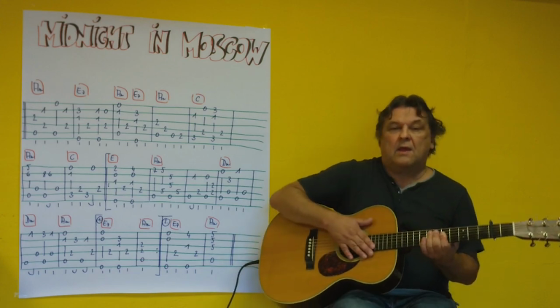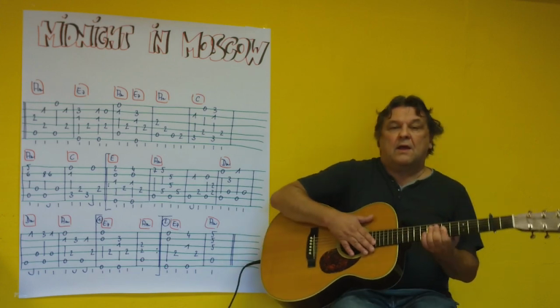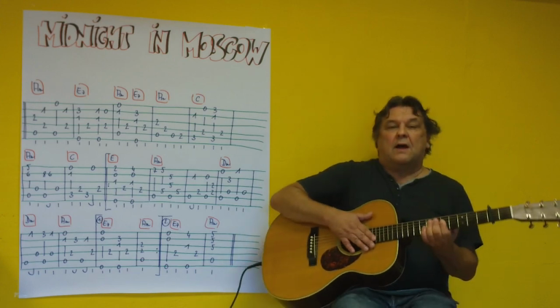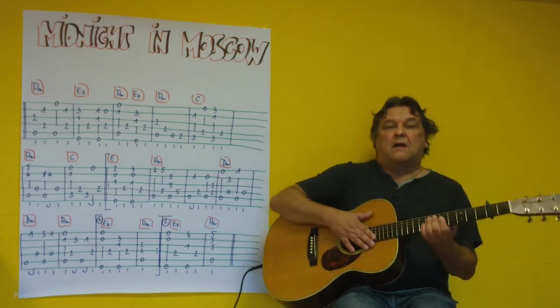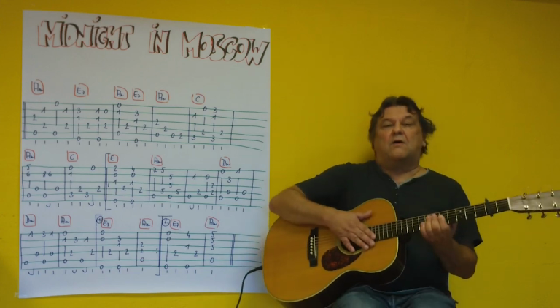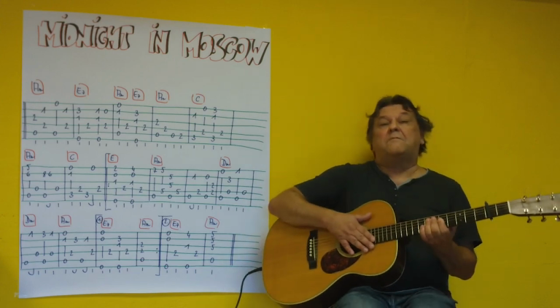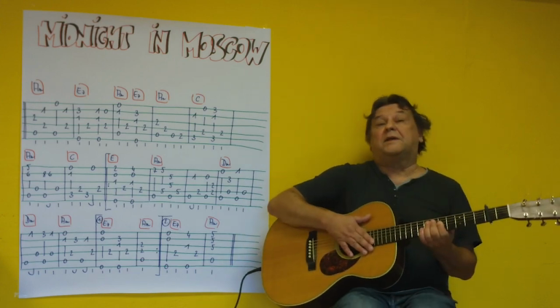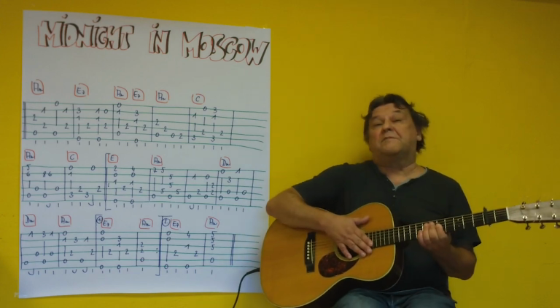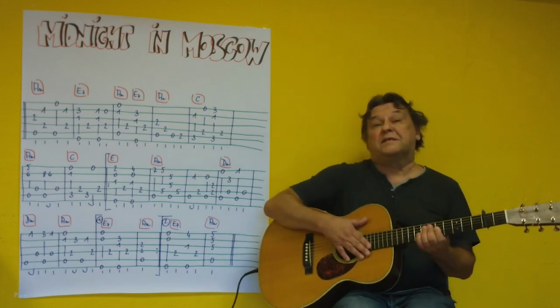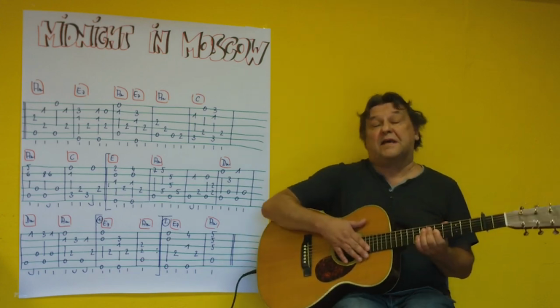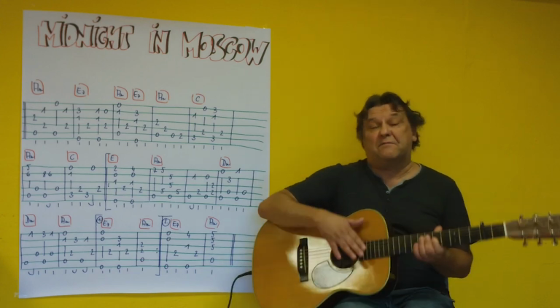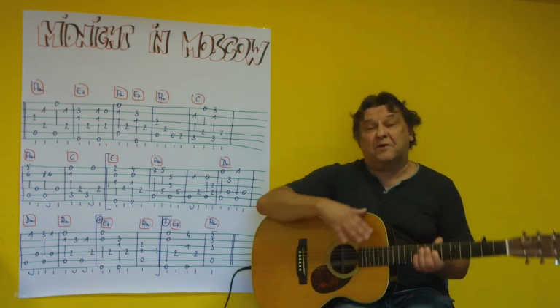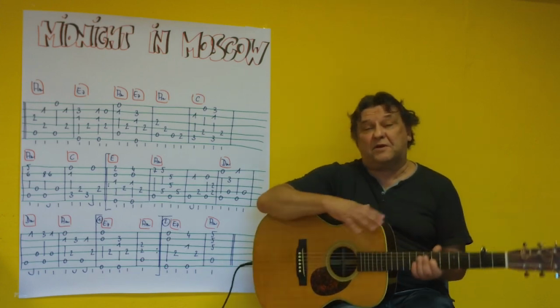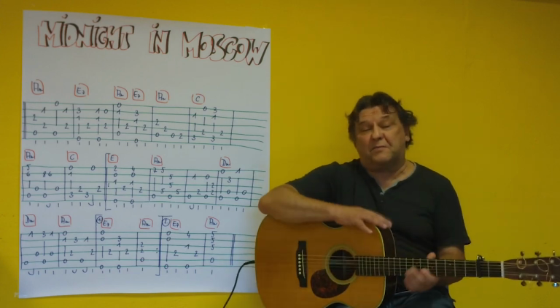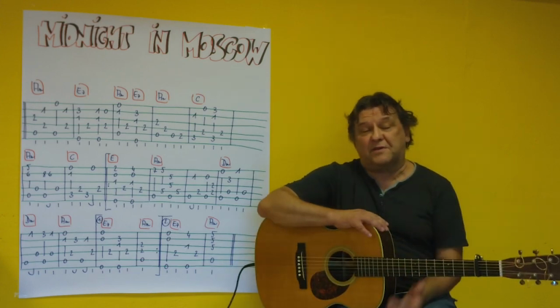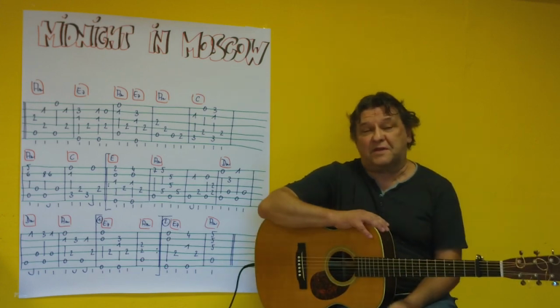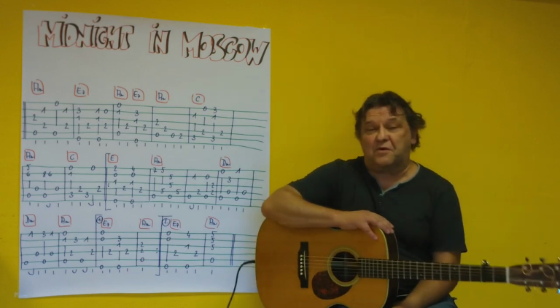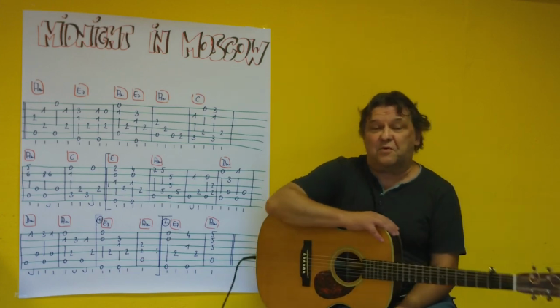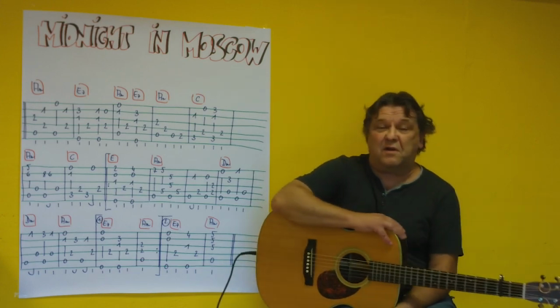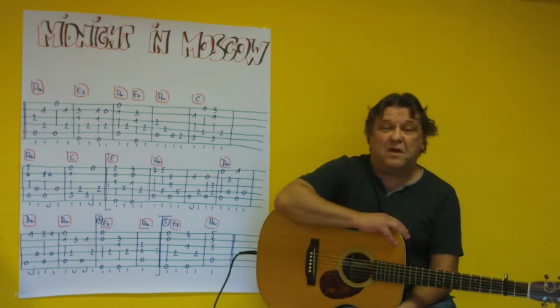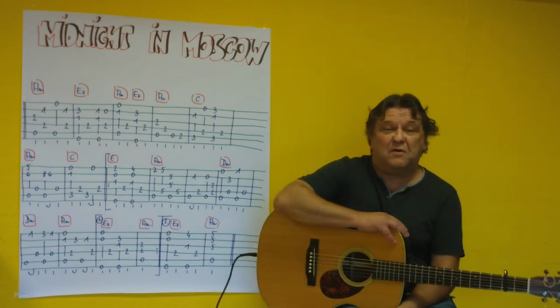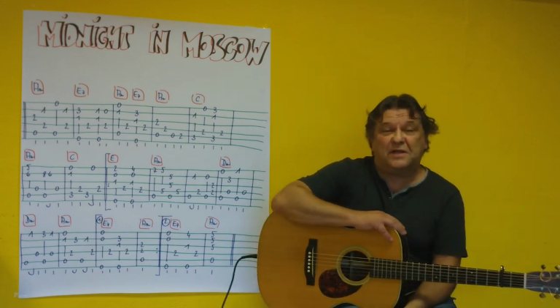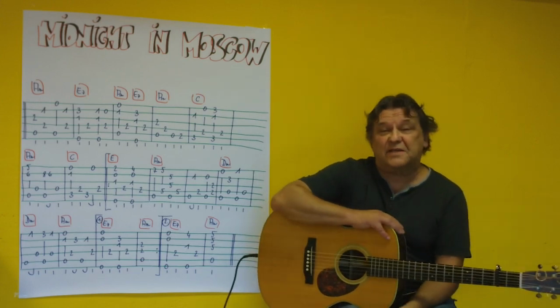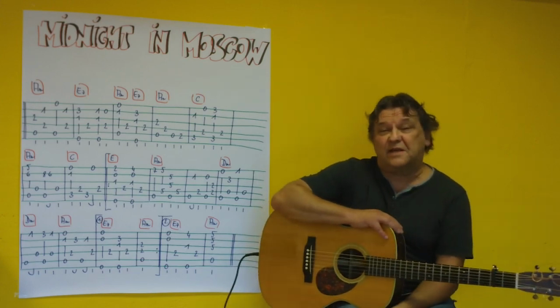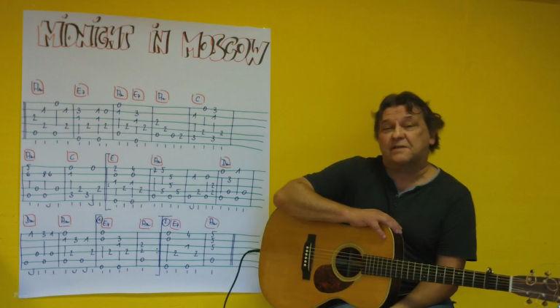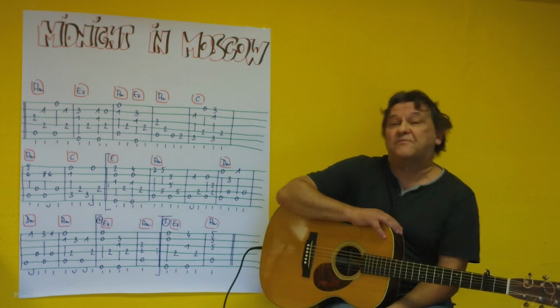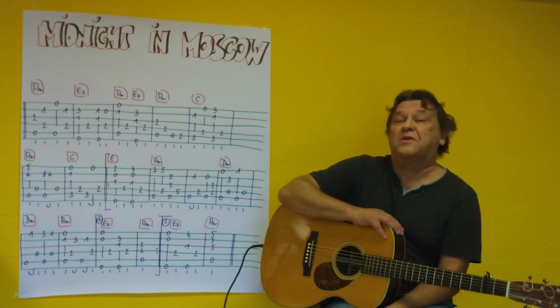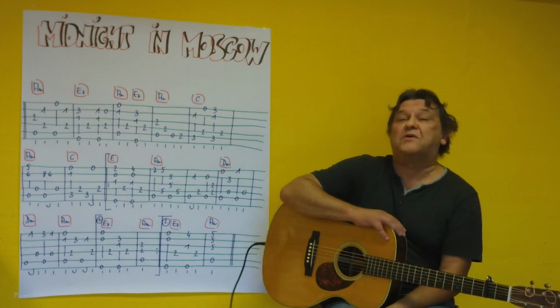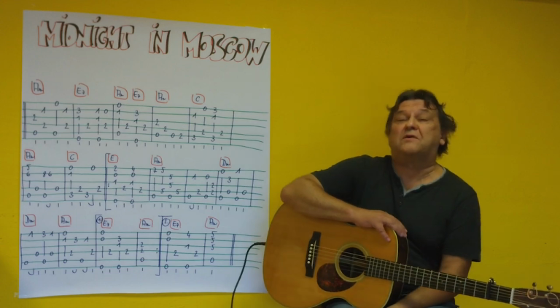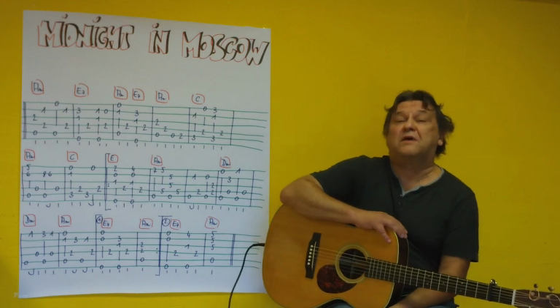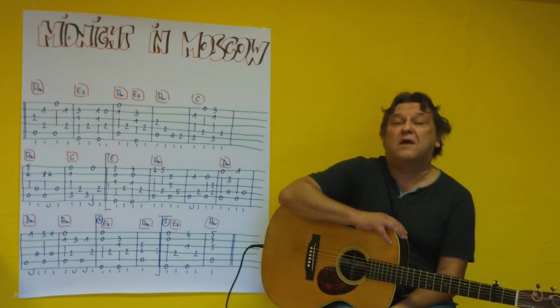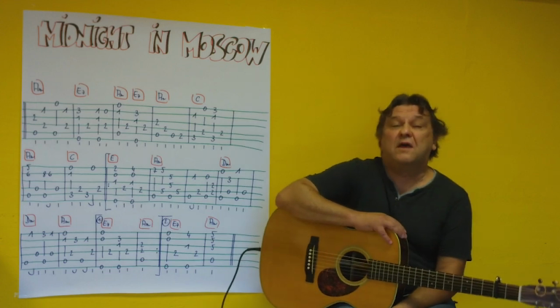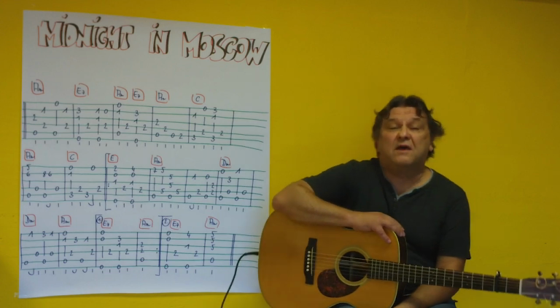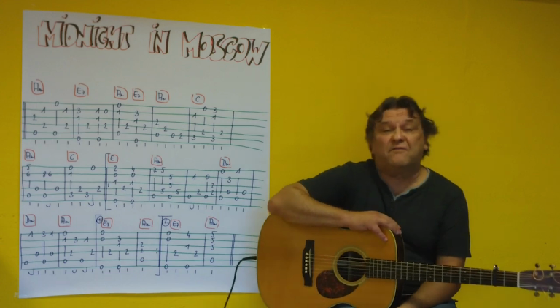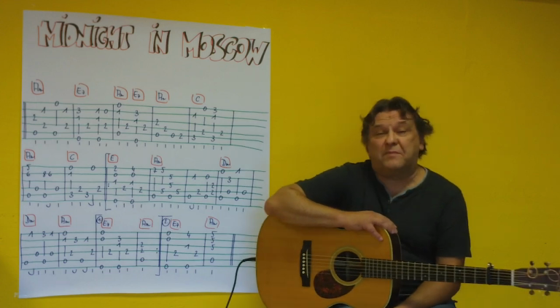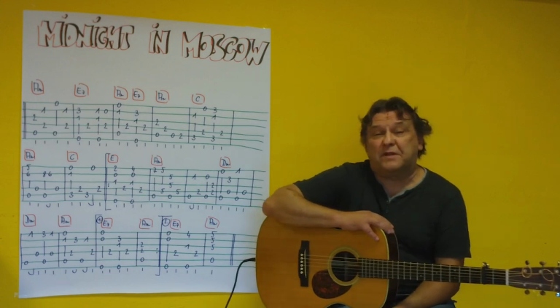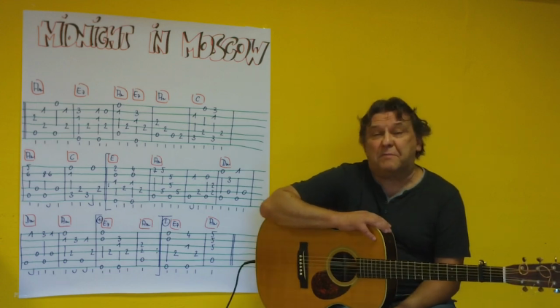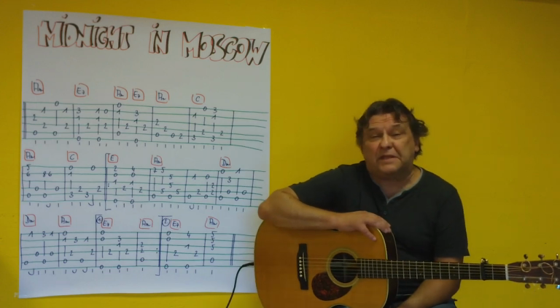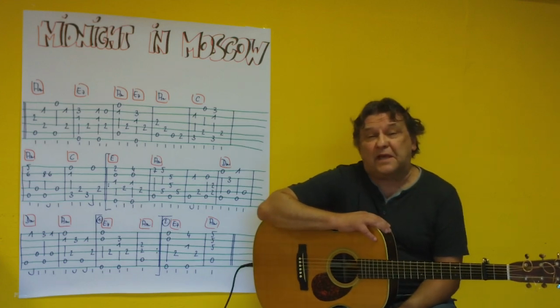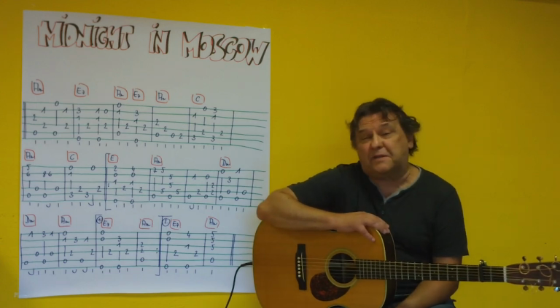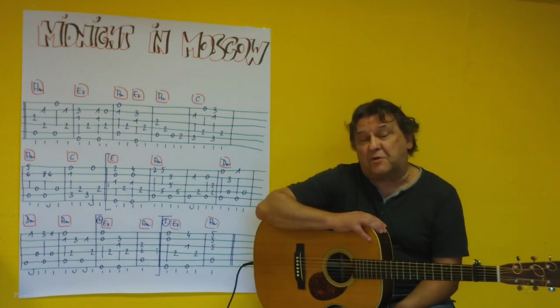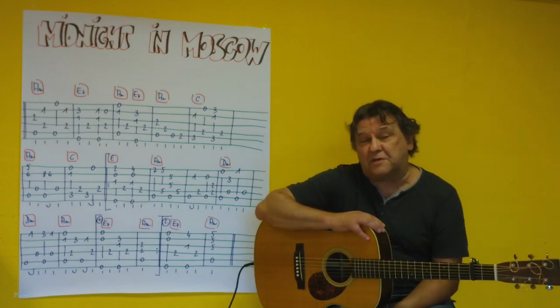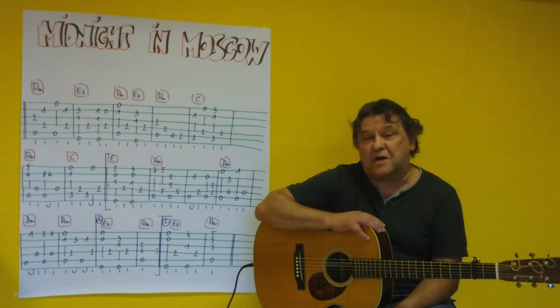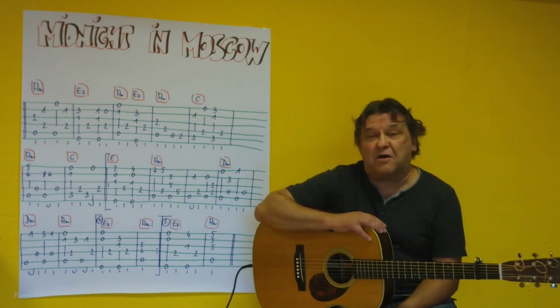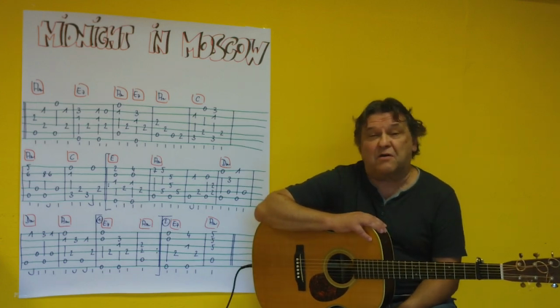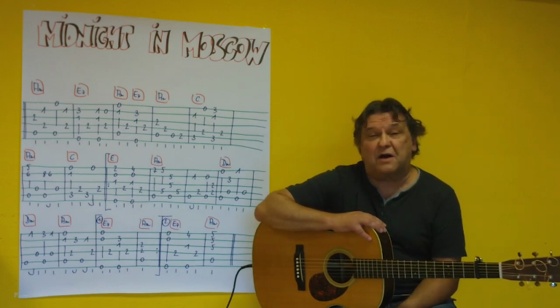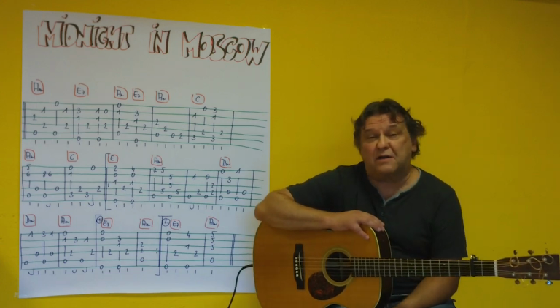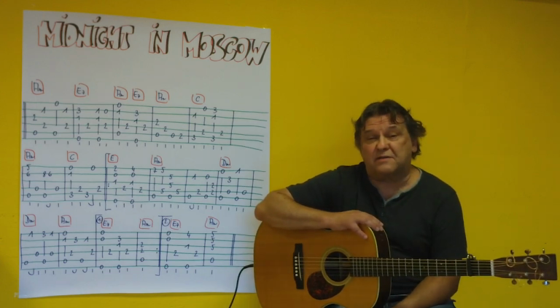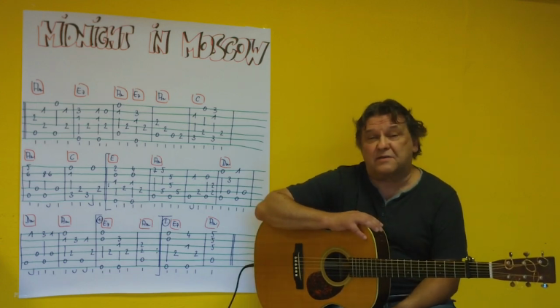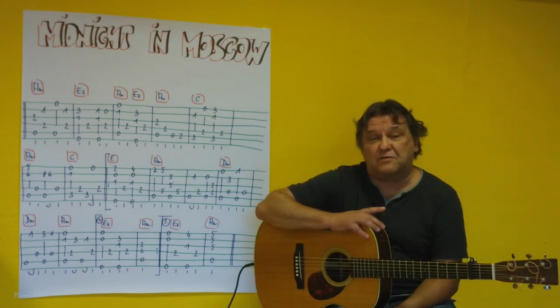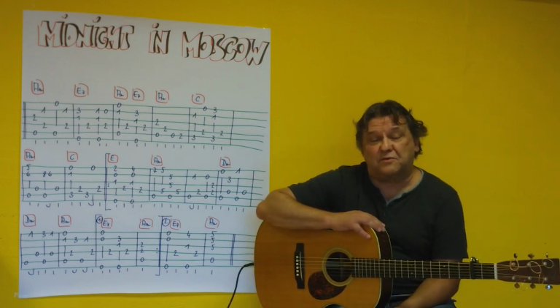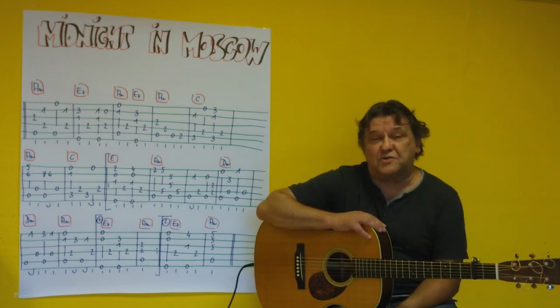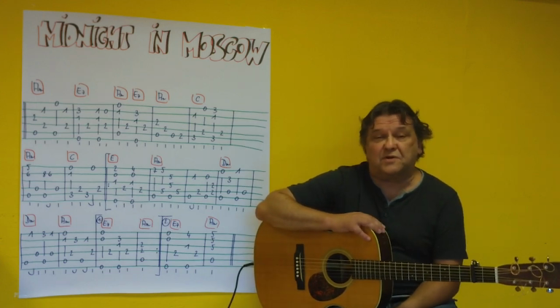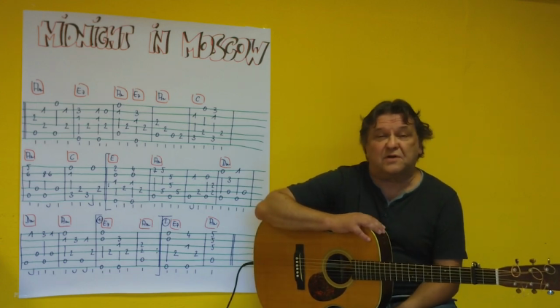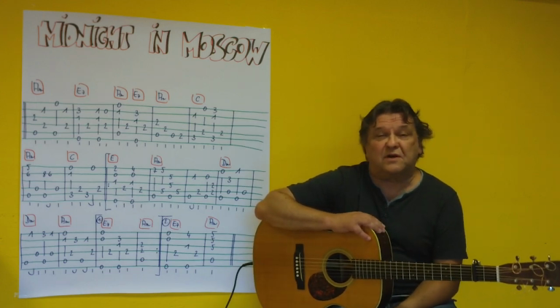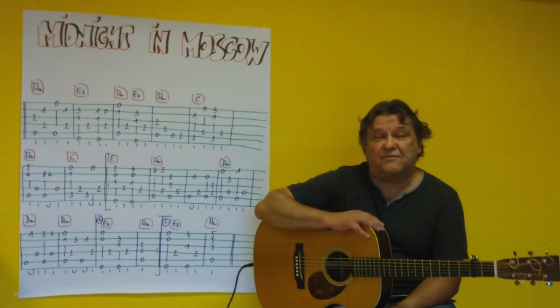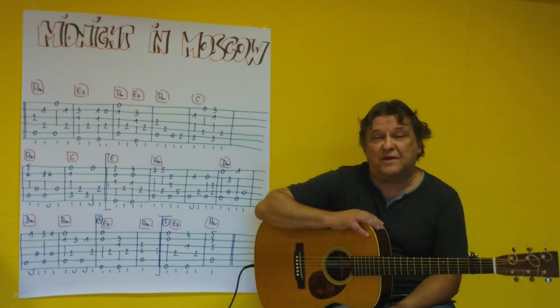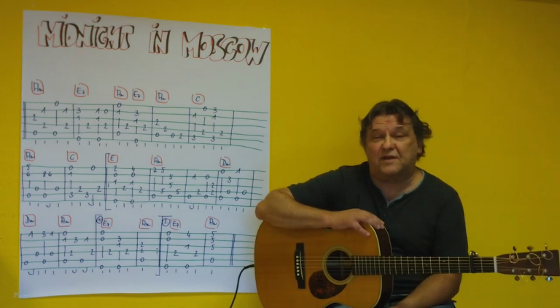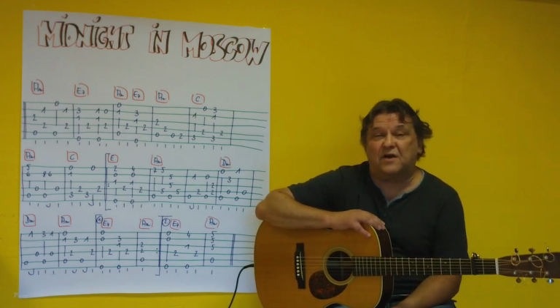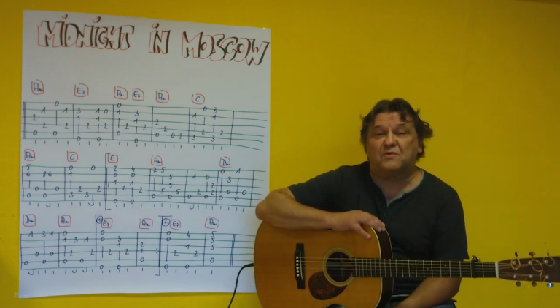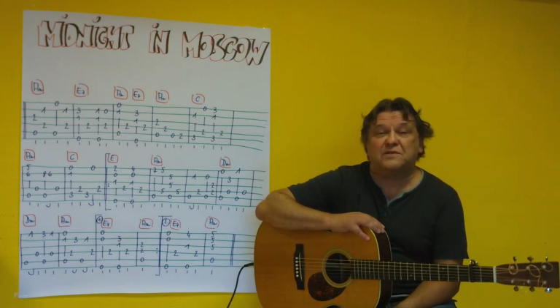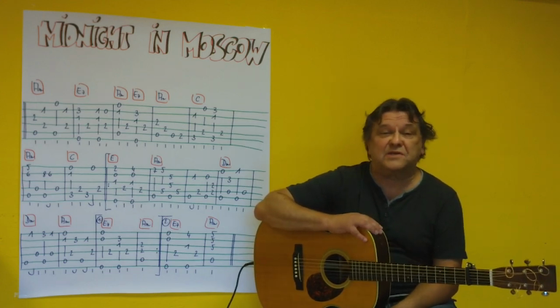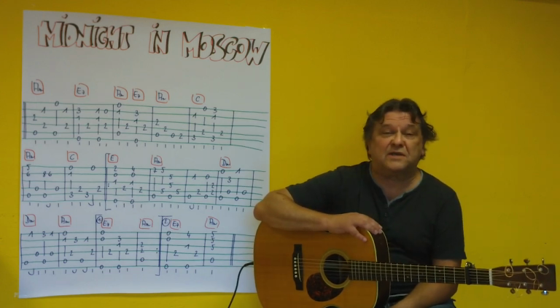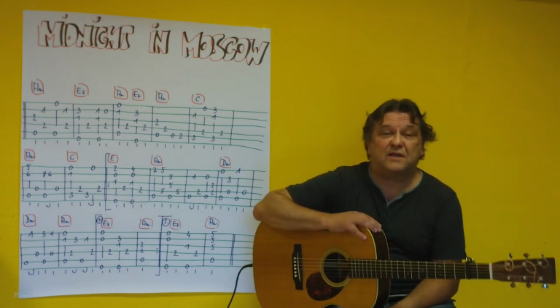Hello, my name is Helmut, I come from Tirol, and I show you in this video how you can play Midnight in Moscow as a solo song on an acoustic guitar.